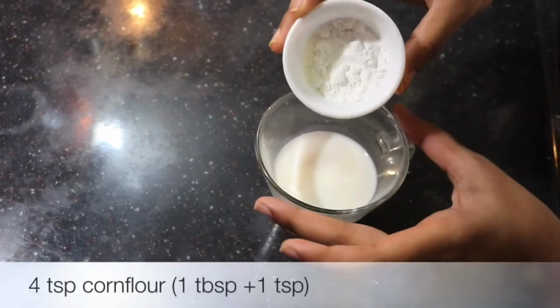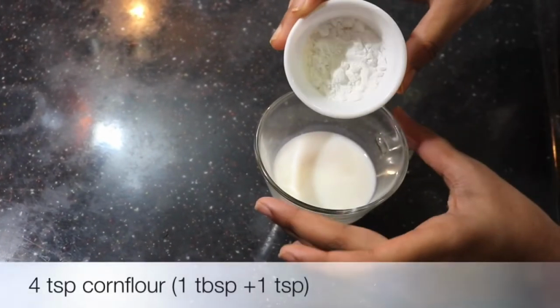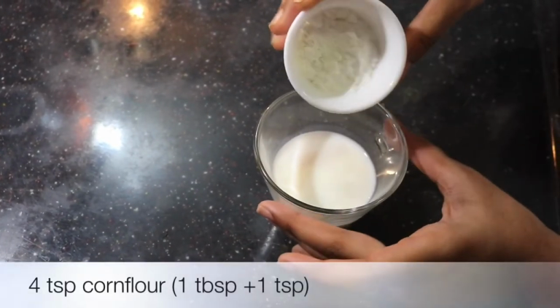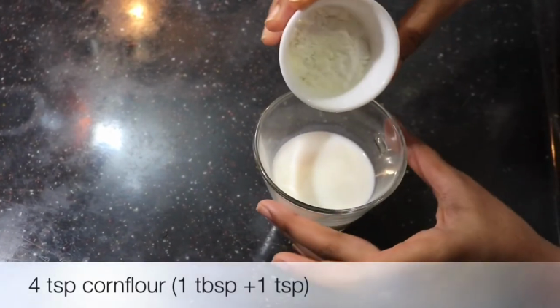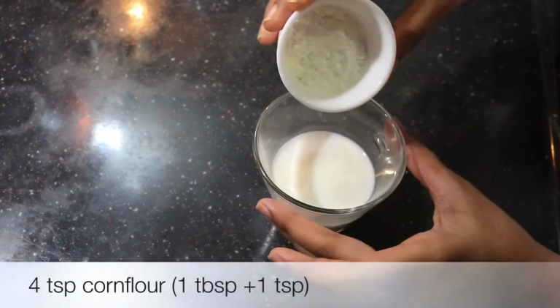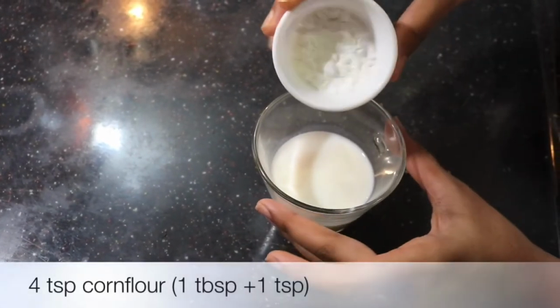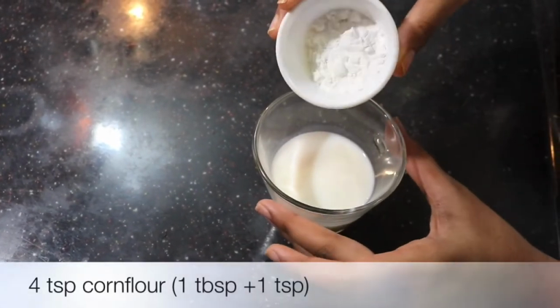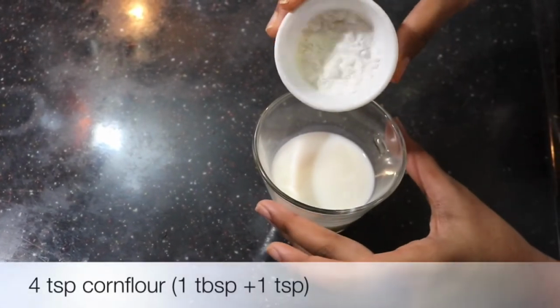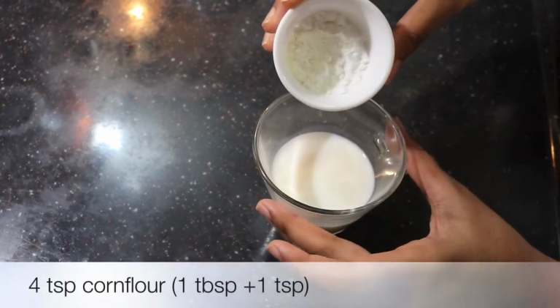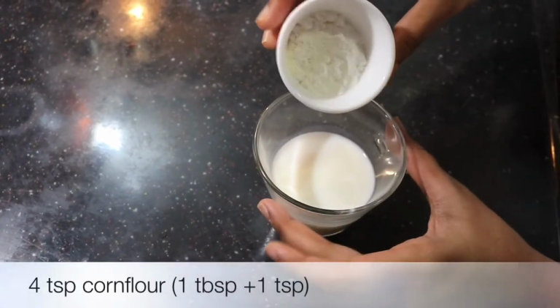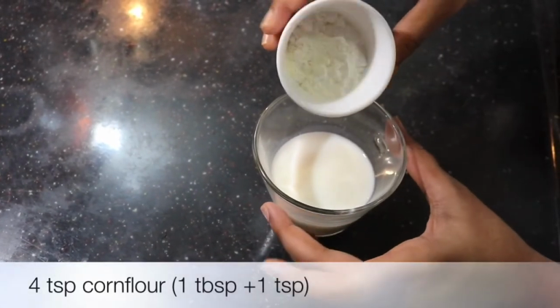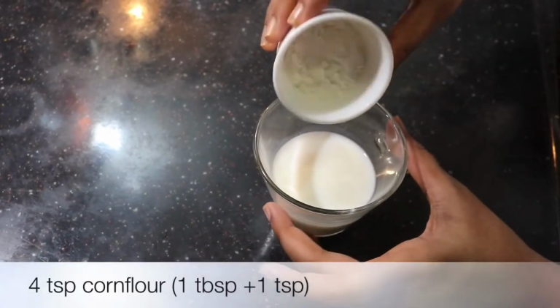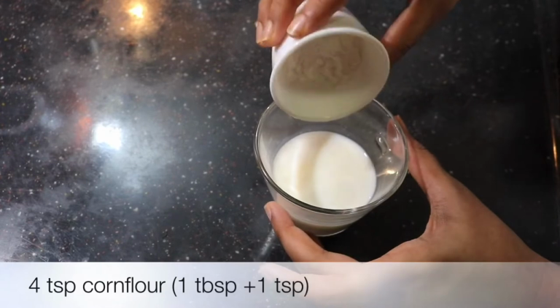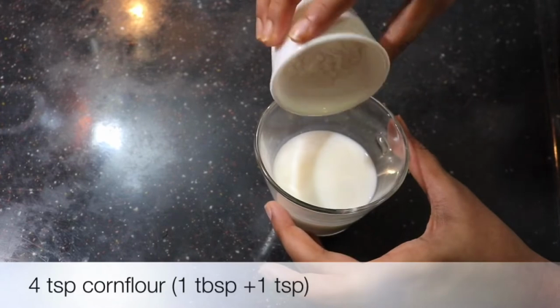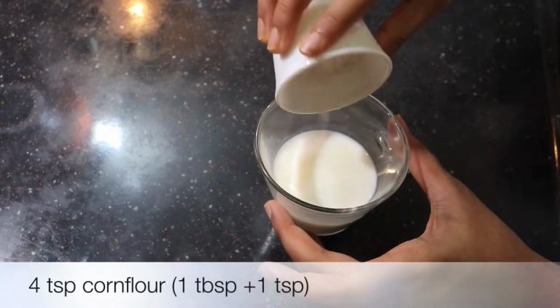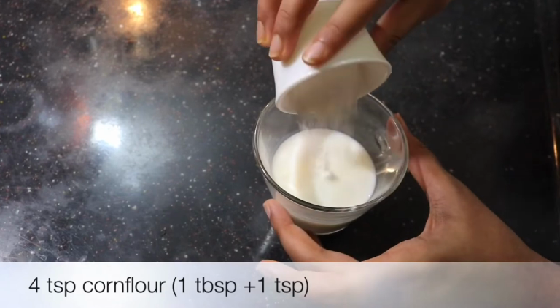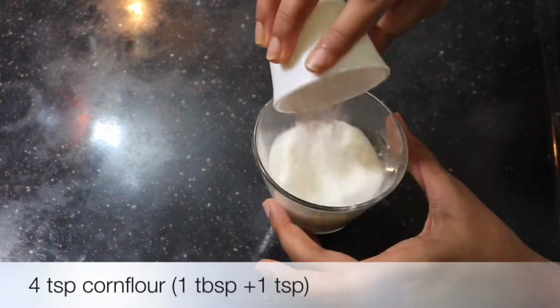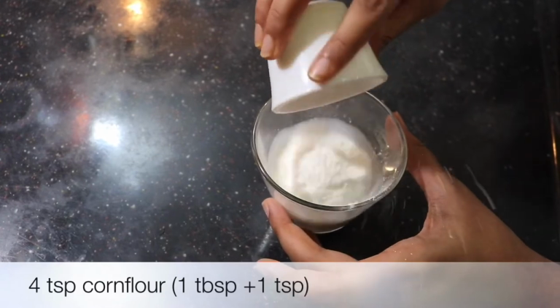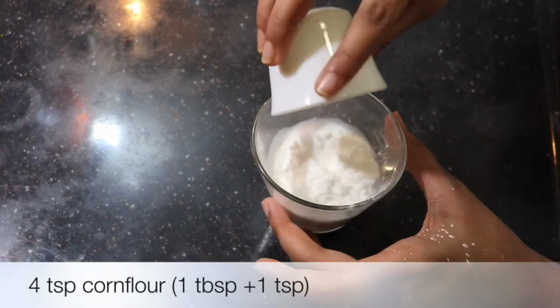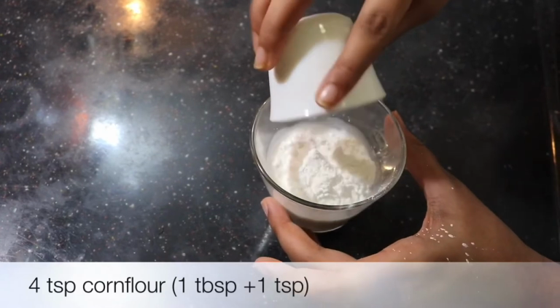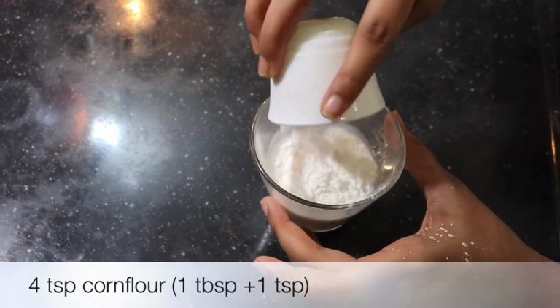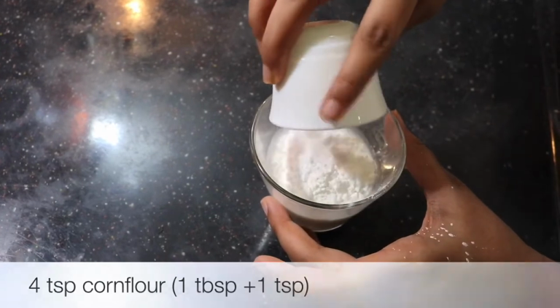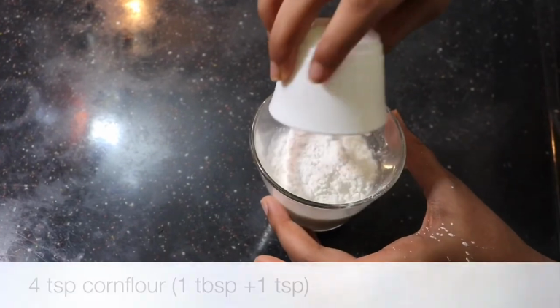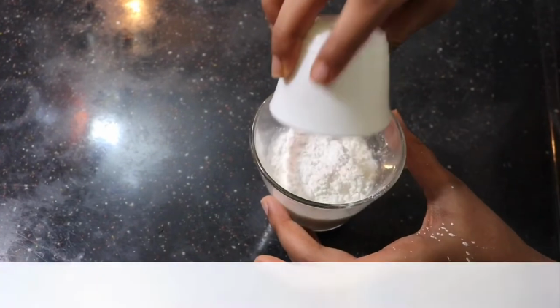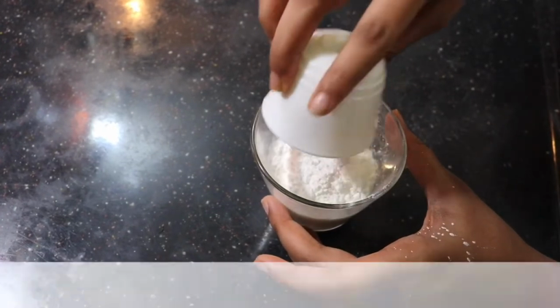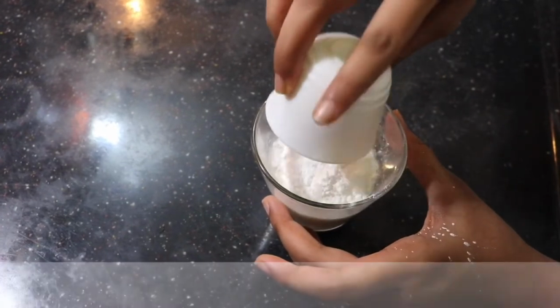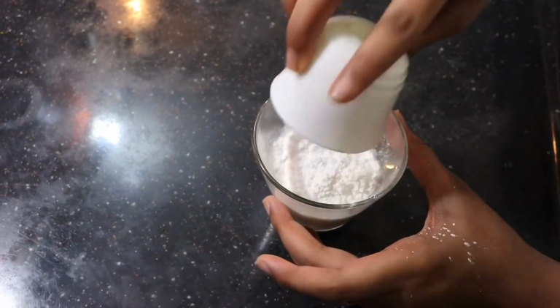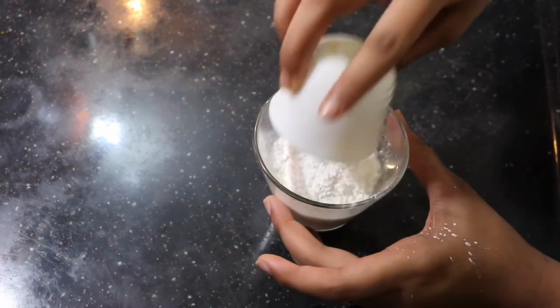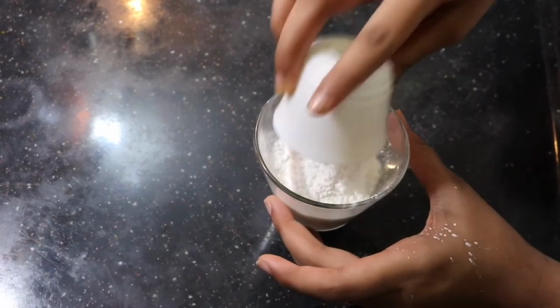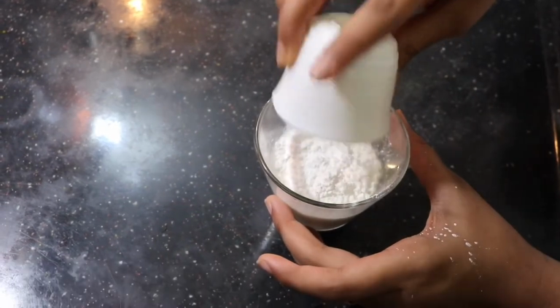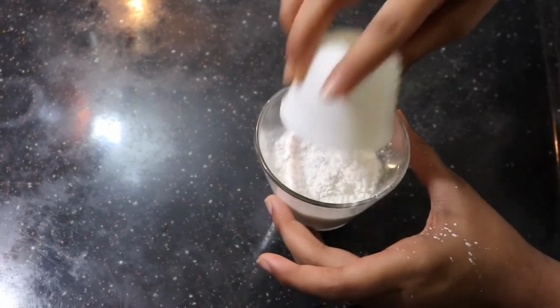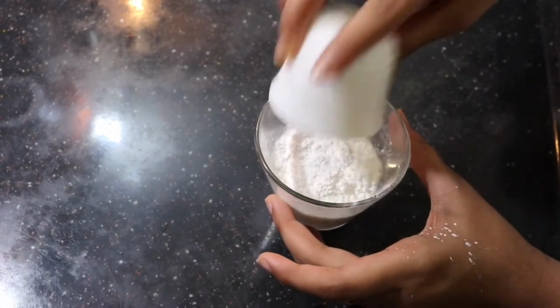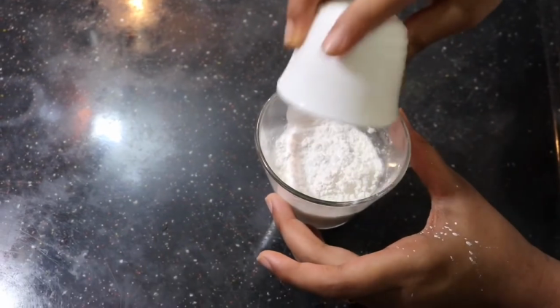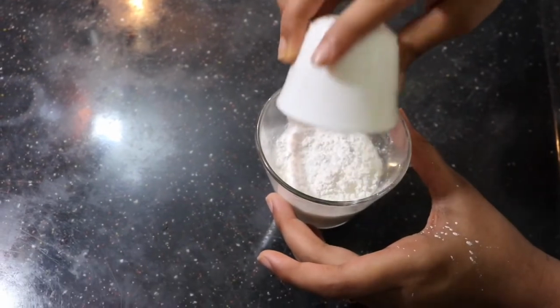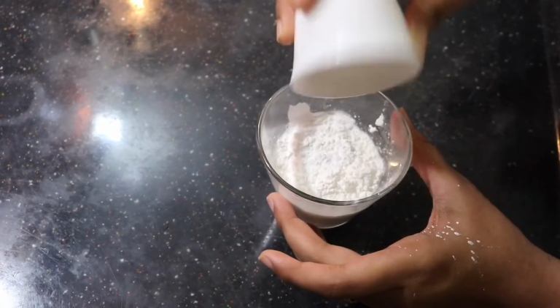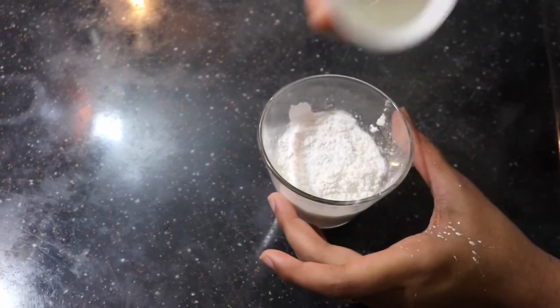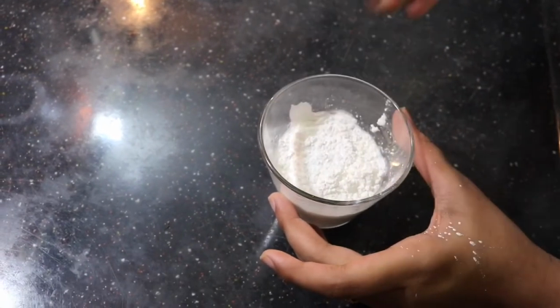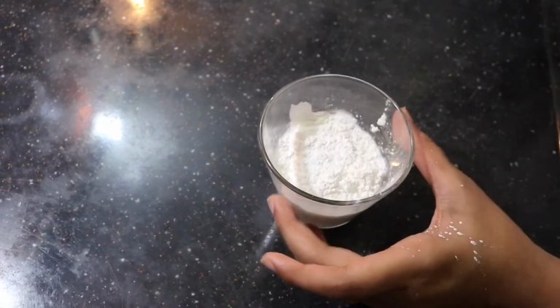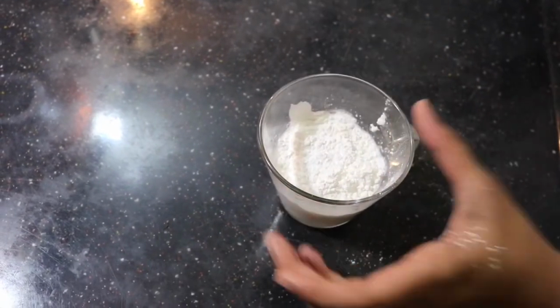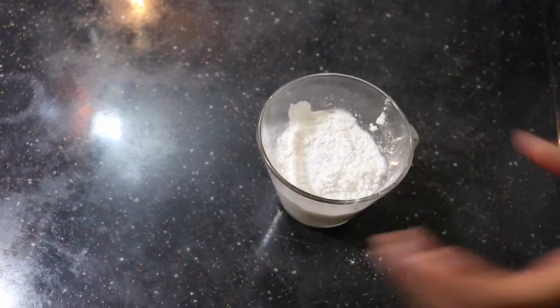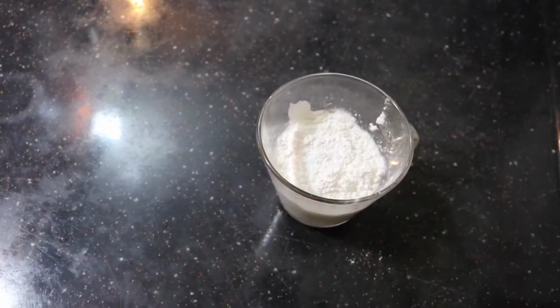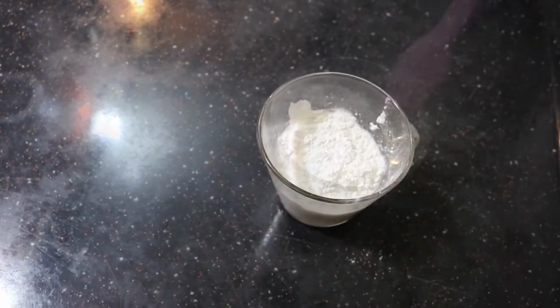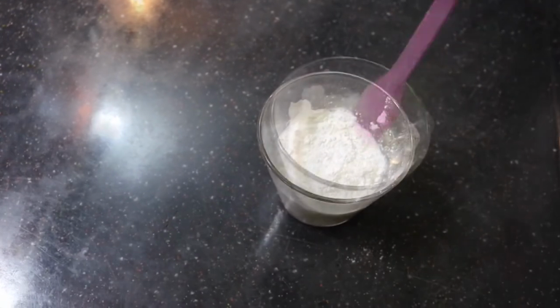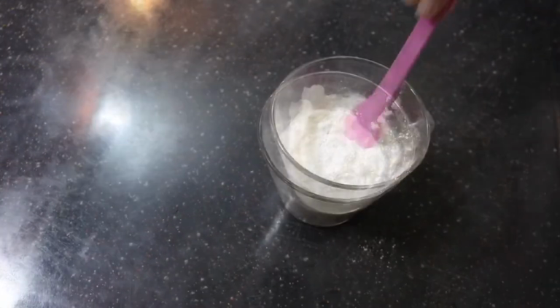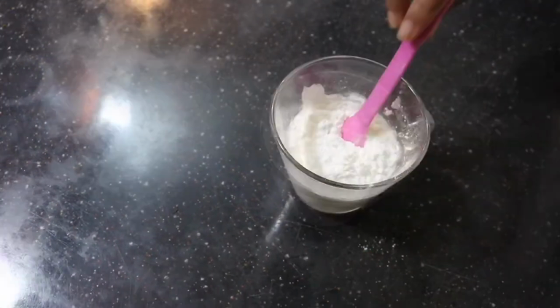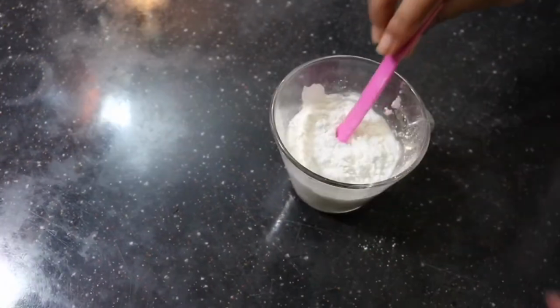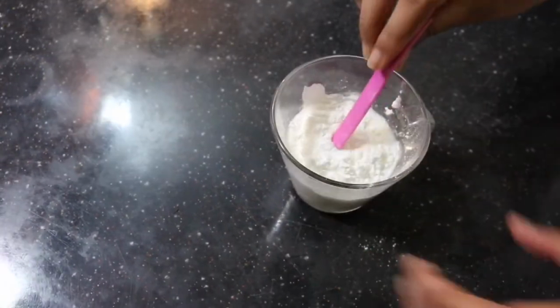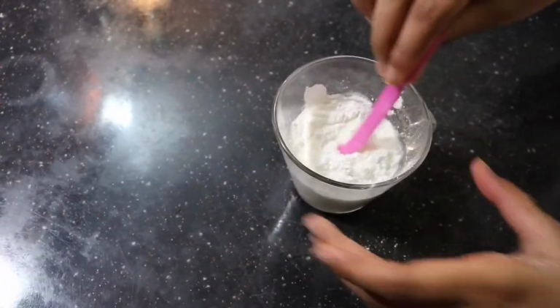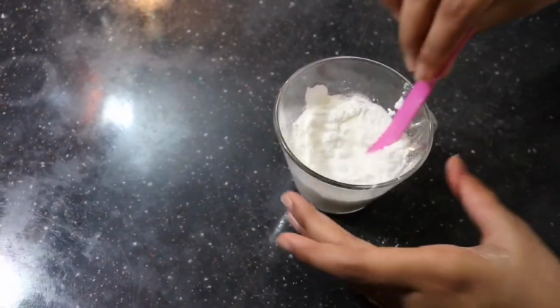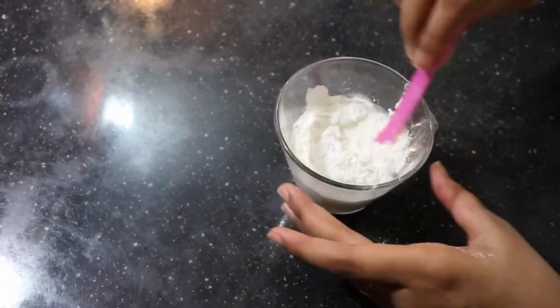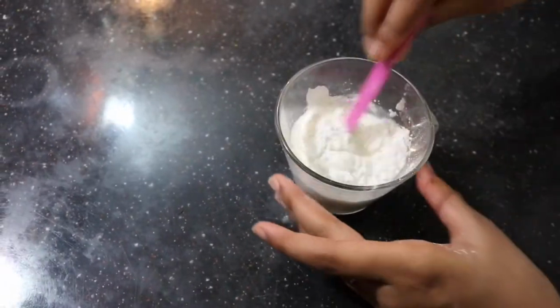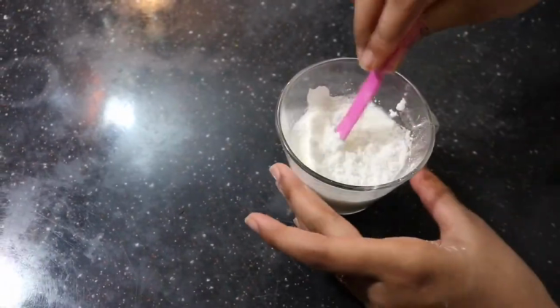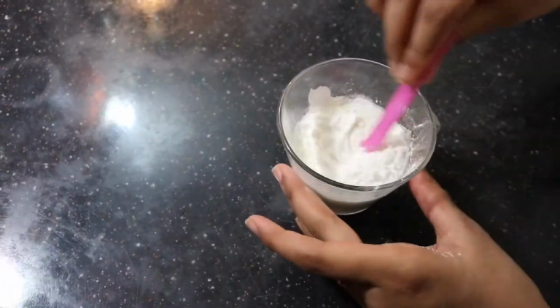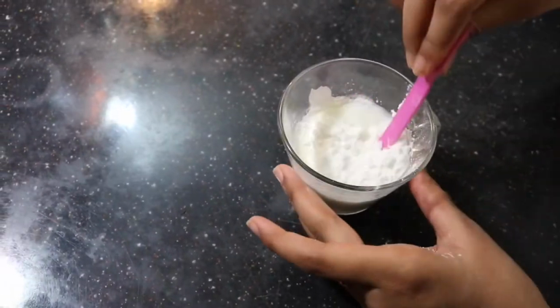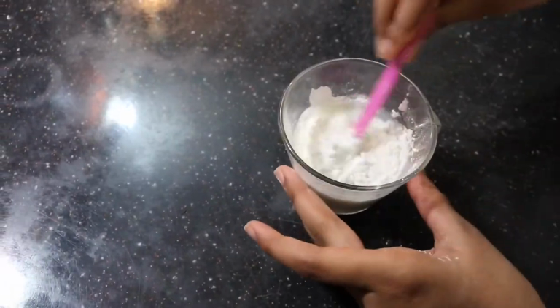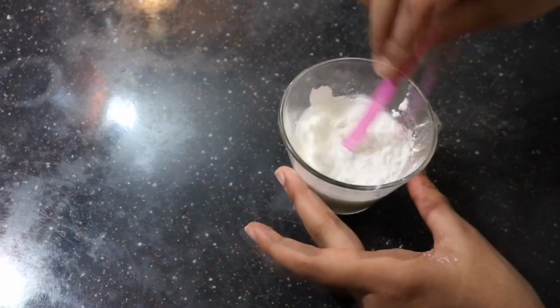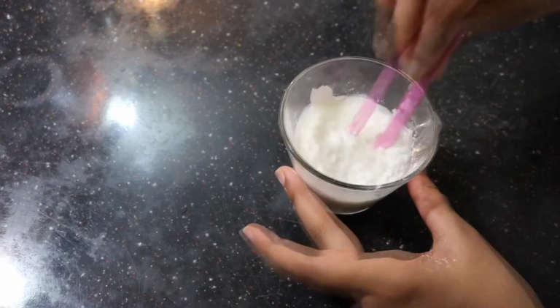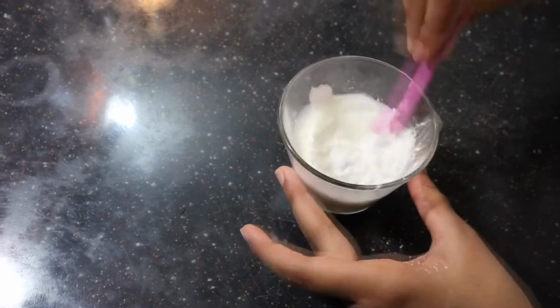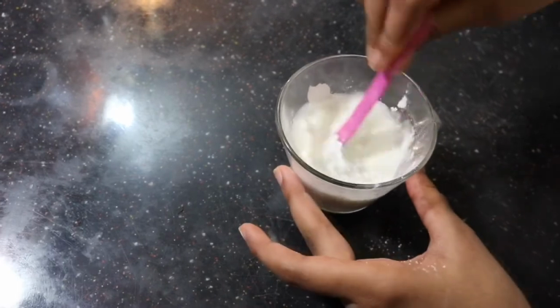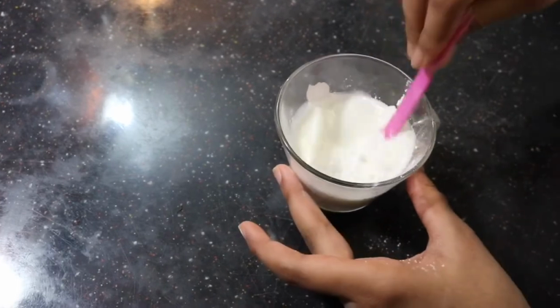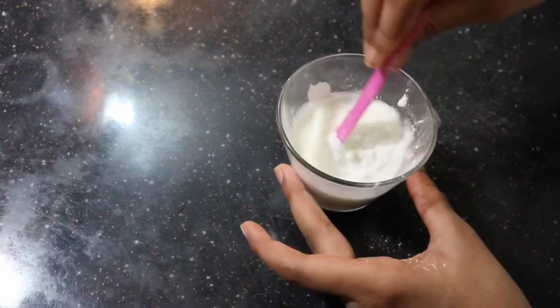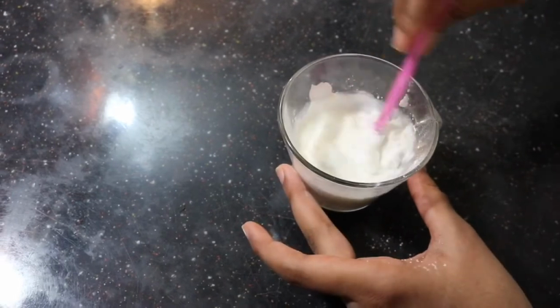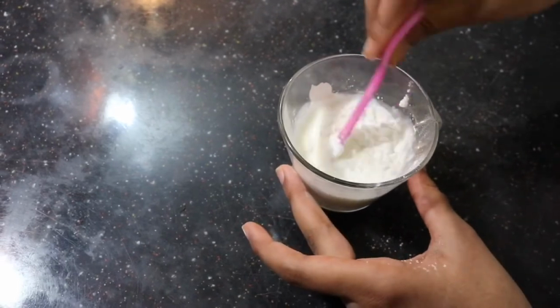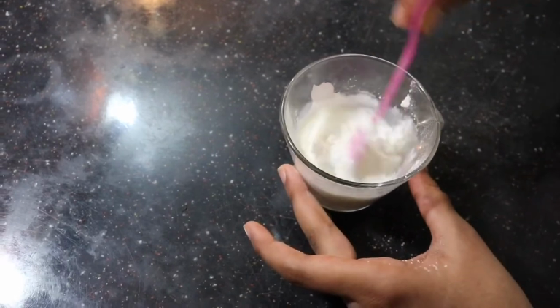I'll add 4 teaspoons of corn flour — that's corn starch. I'll add it to the olive oil and mix out the lumps.